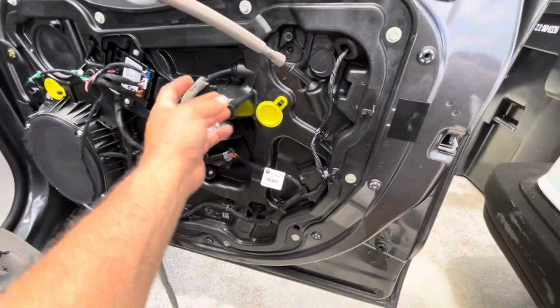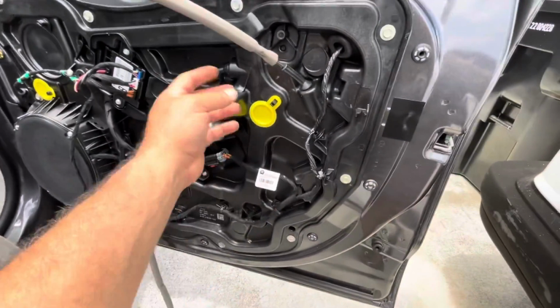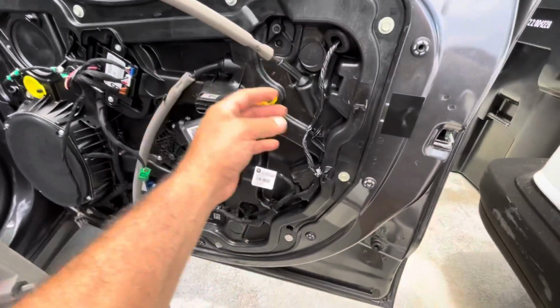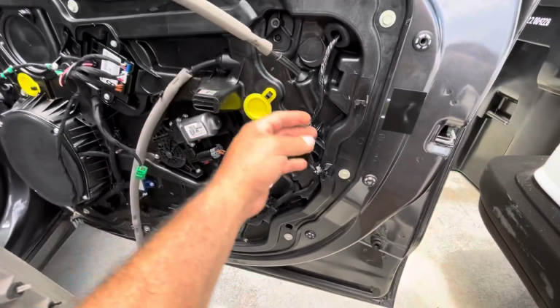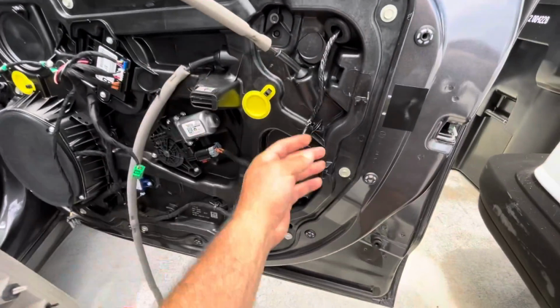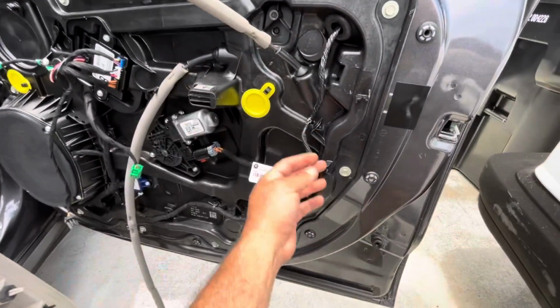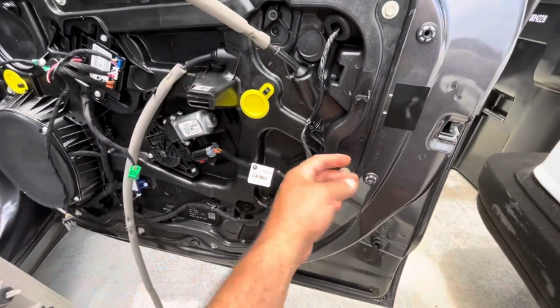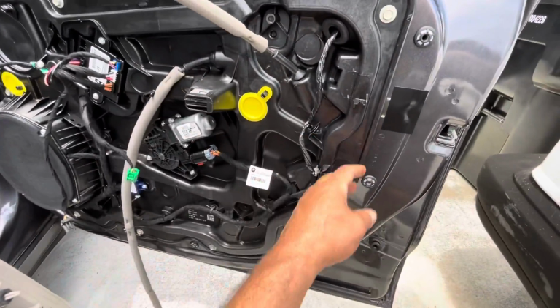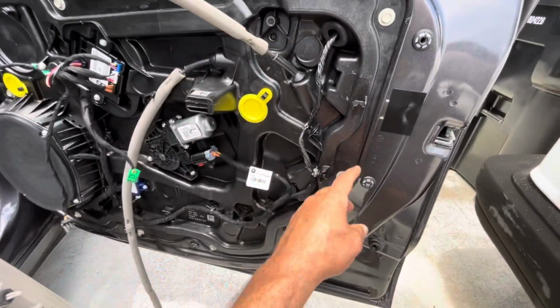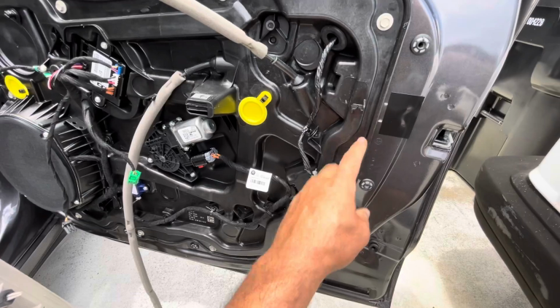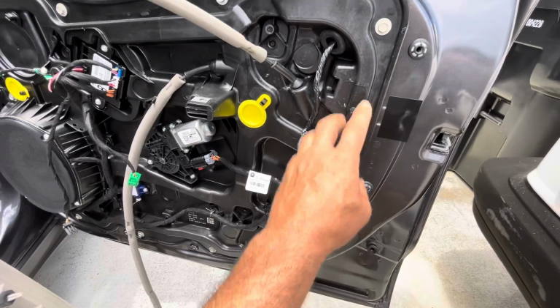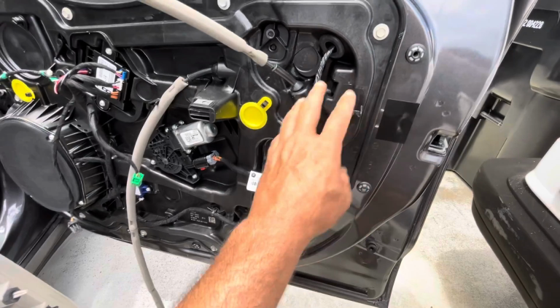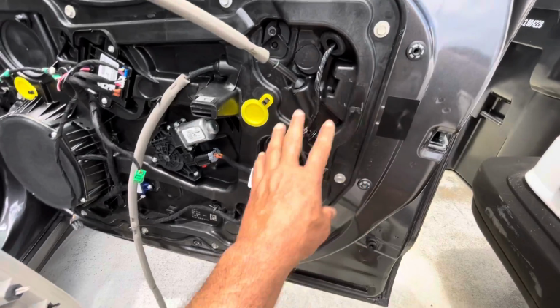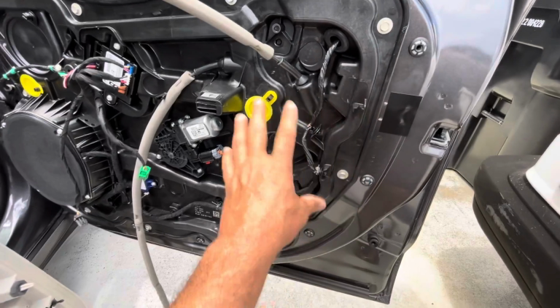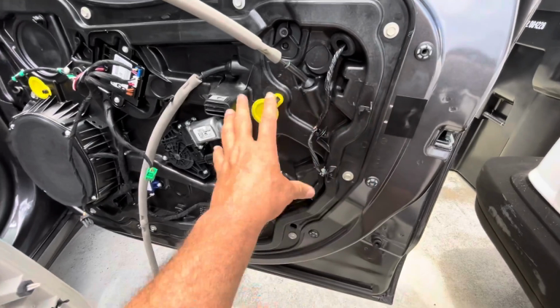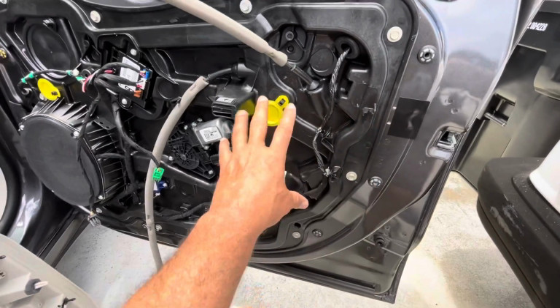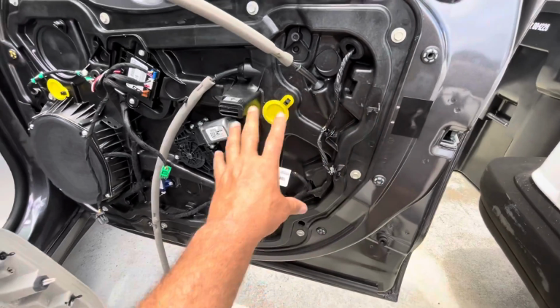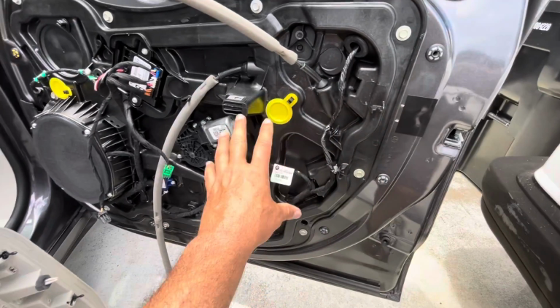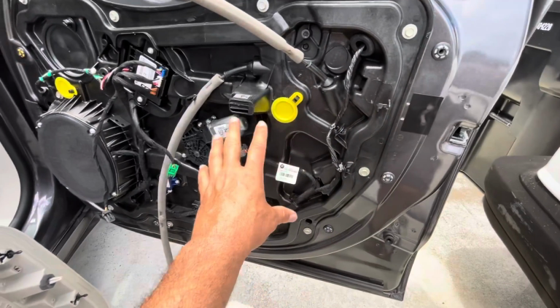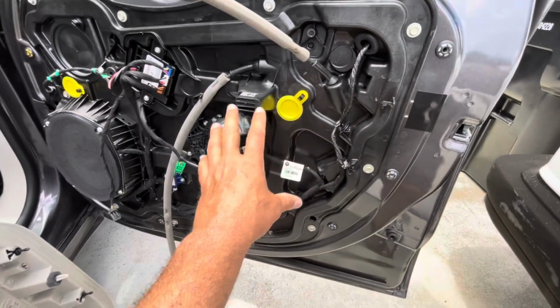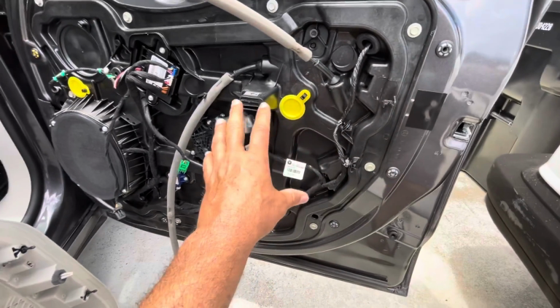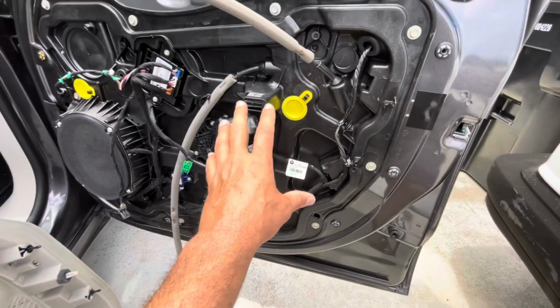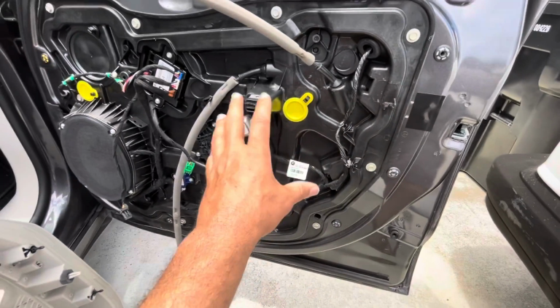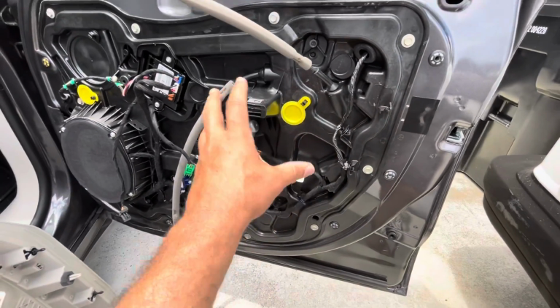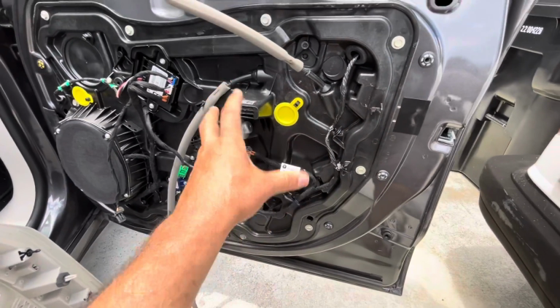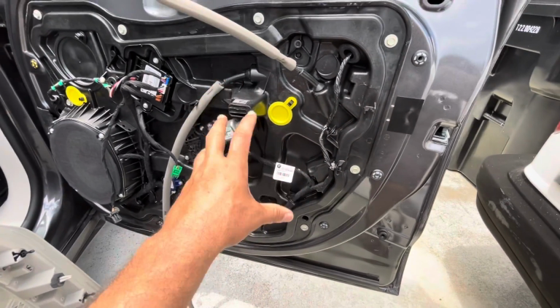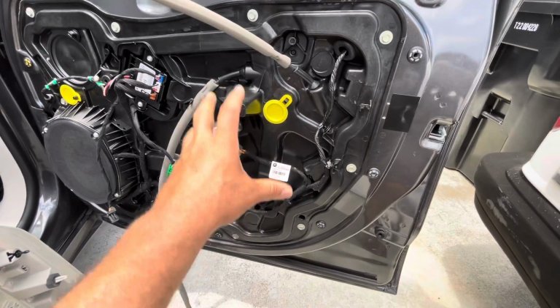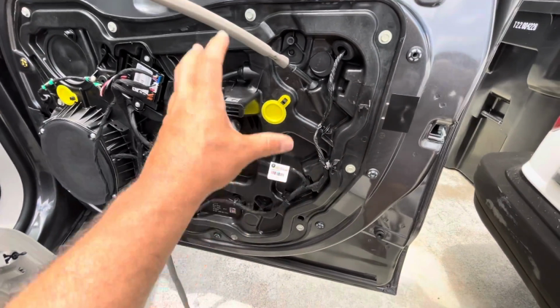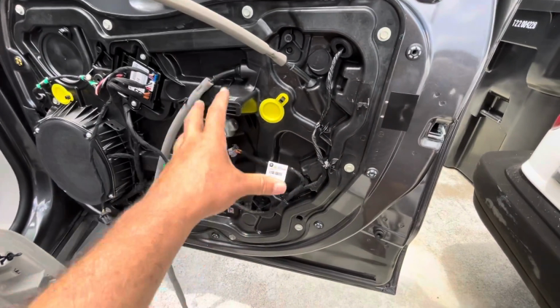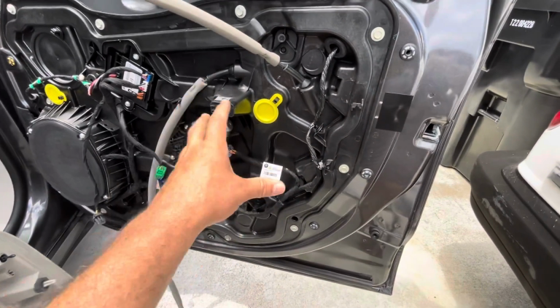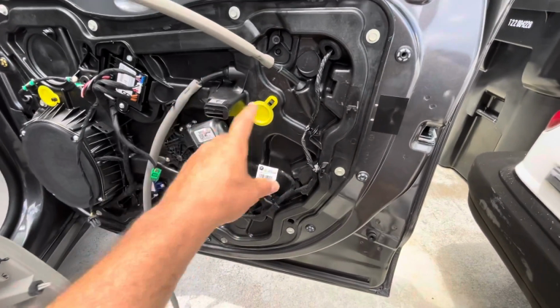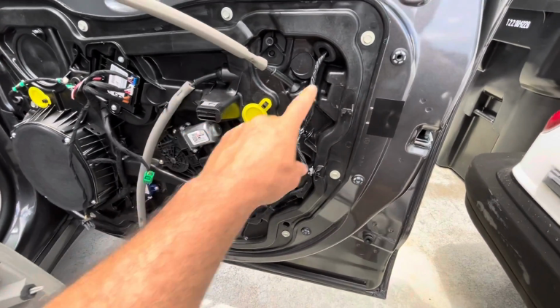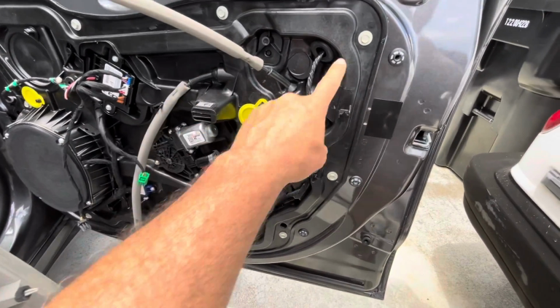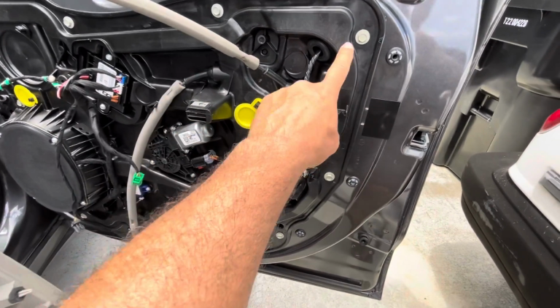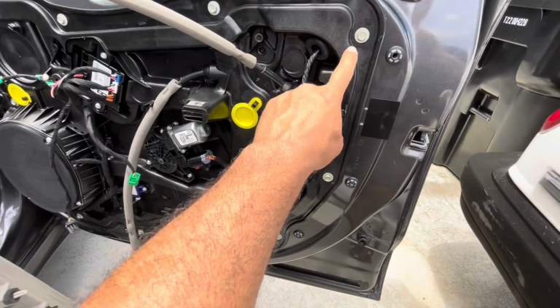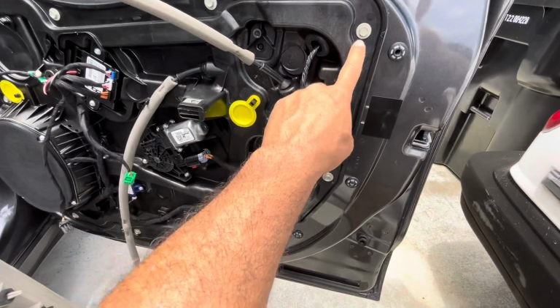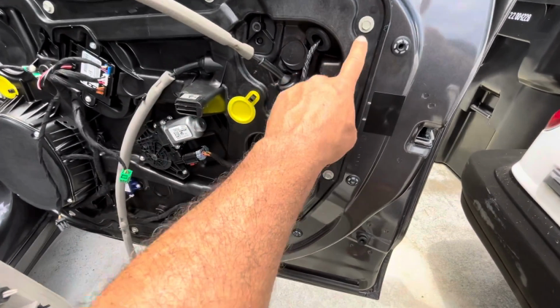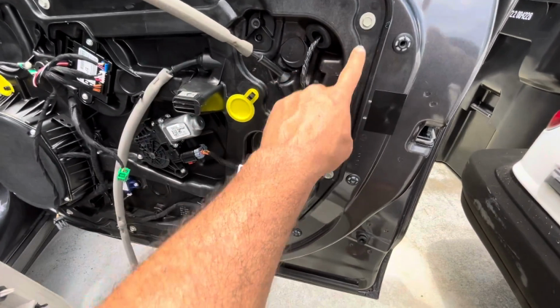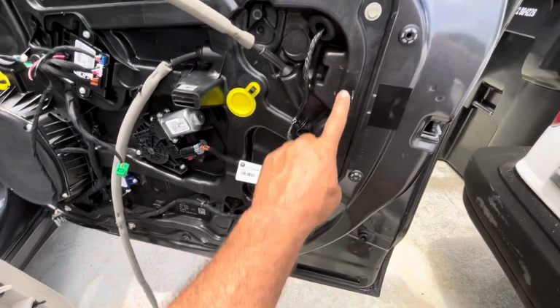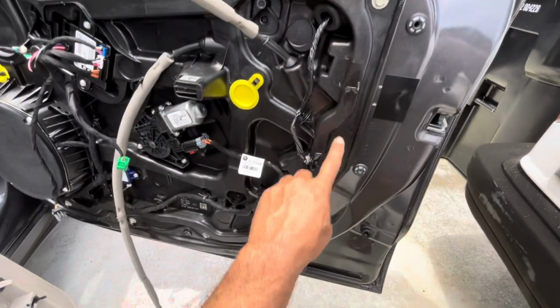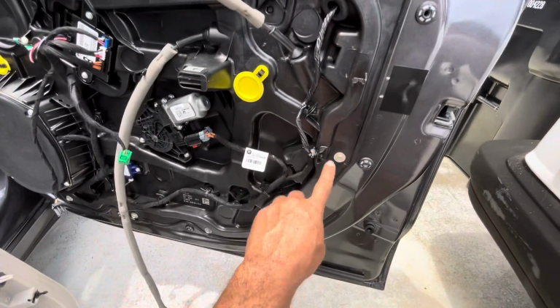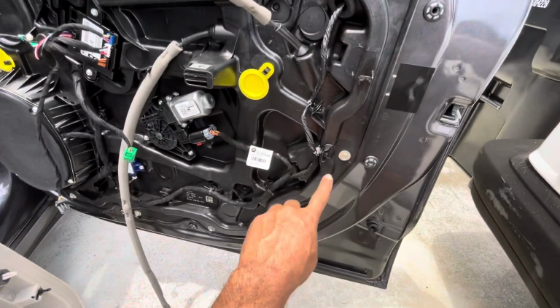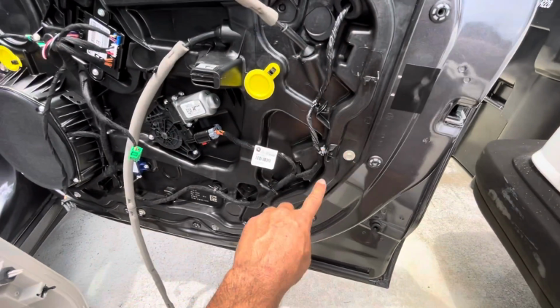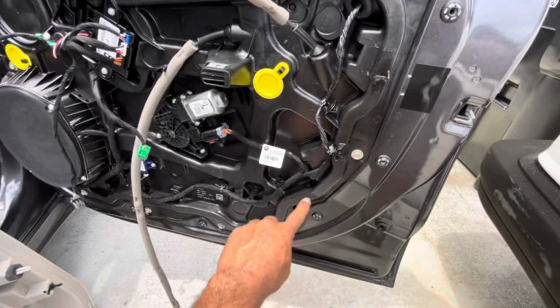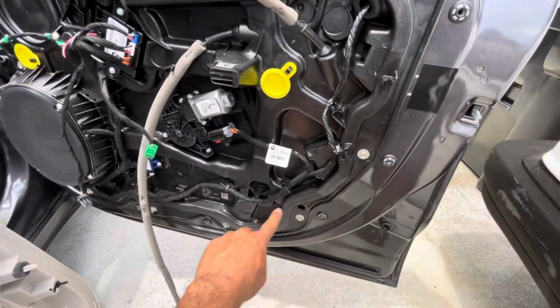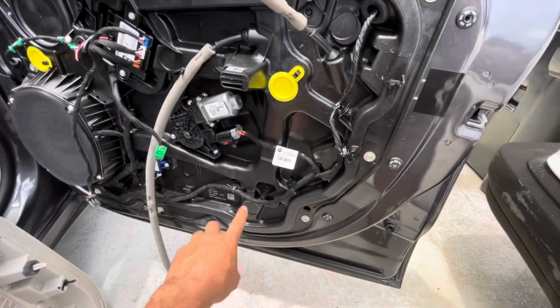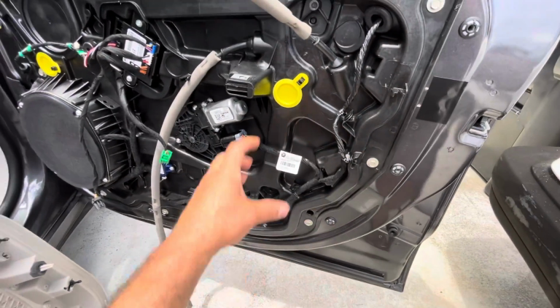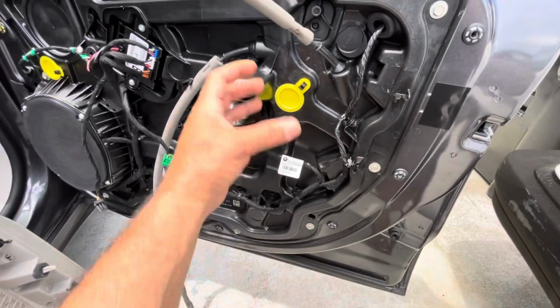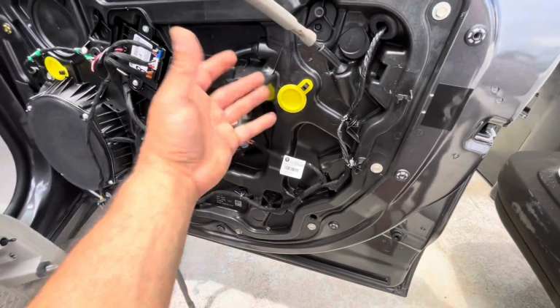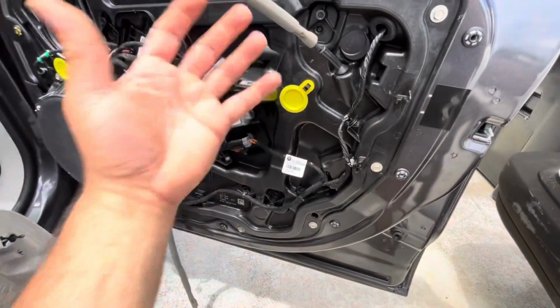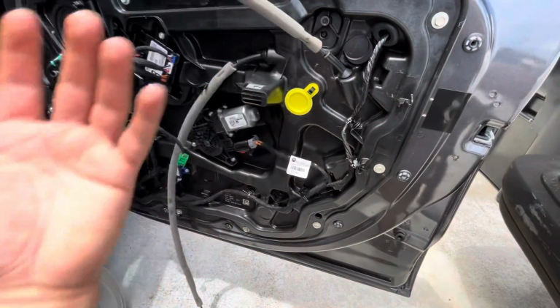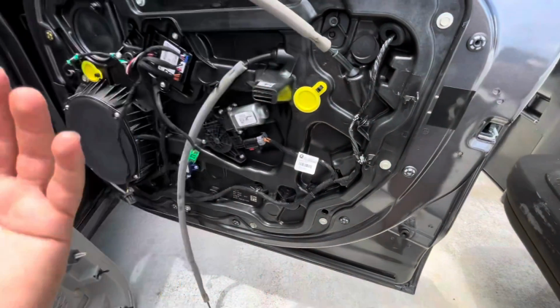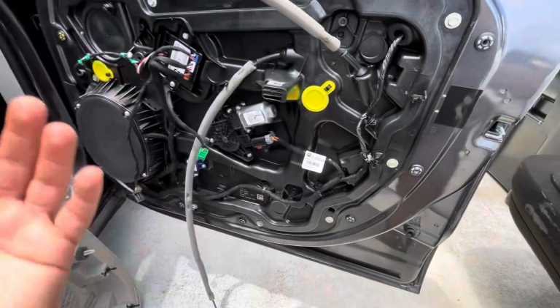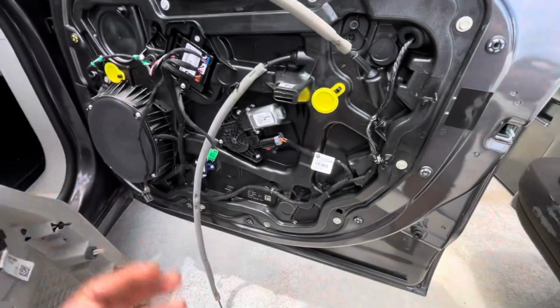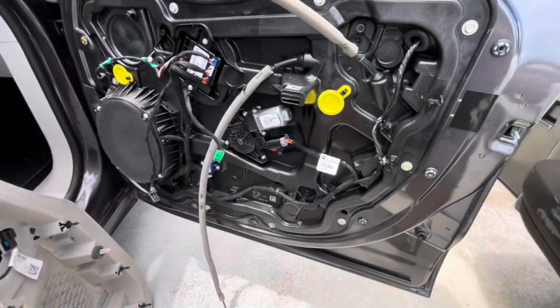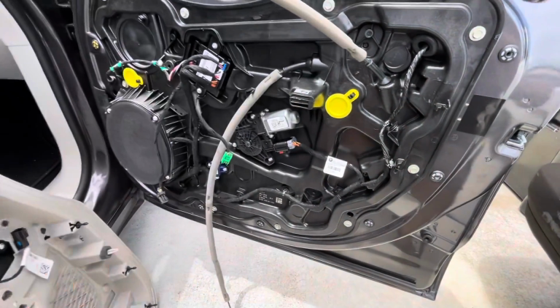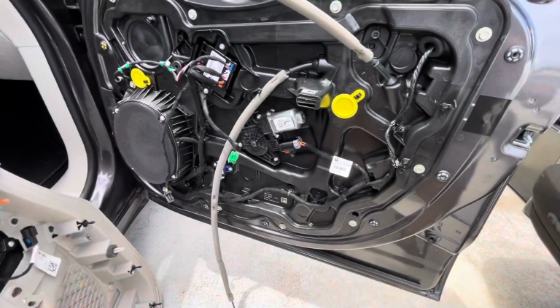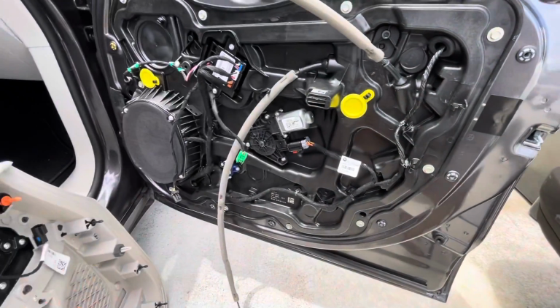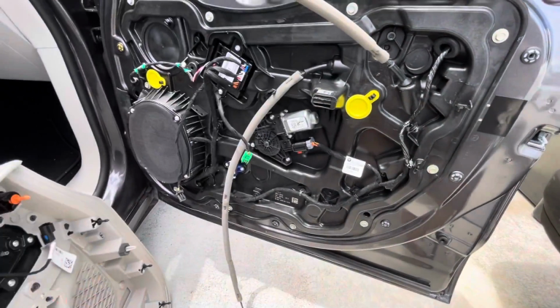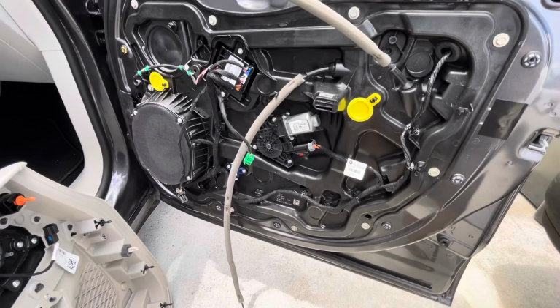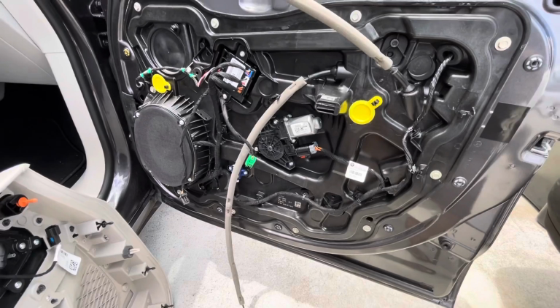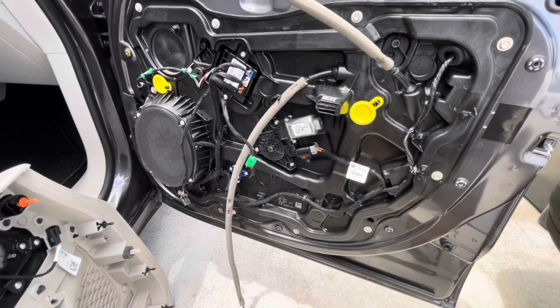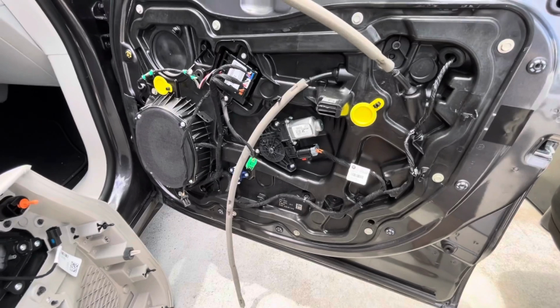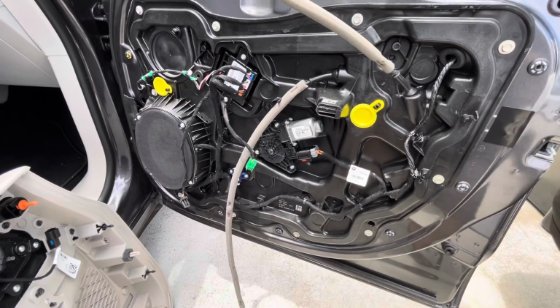Now you're able to get to the door speakers or the power window motor if you need to change those. If you have to get to the window regulator, you'll have to remove all these additional components.